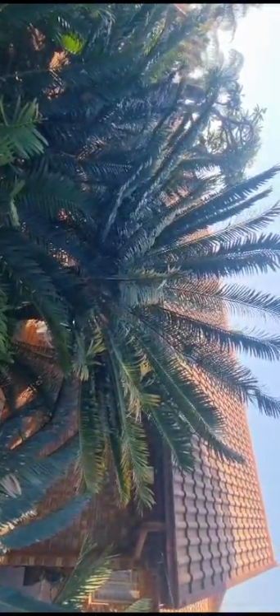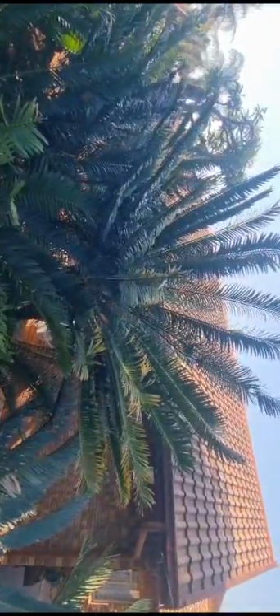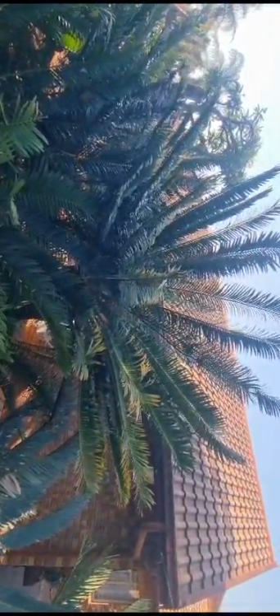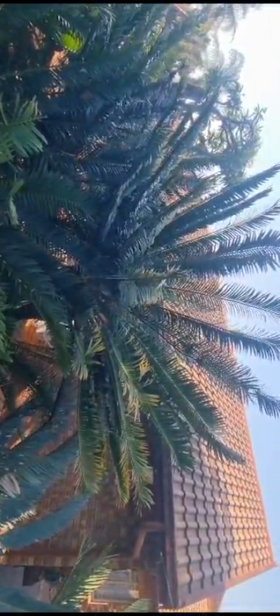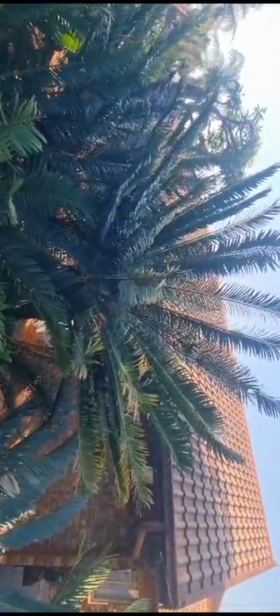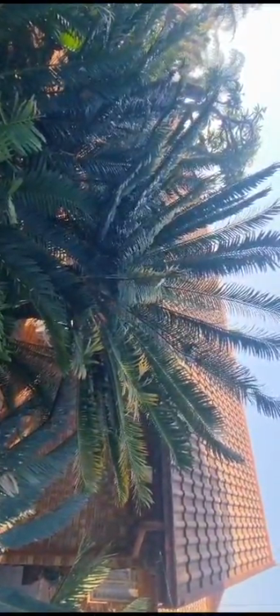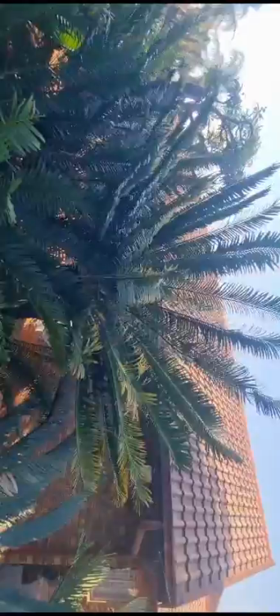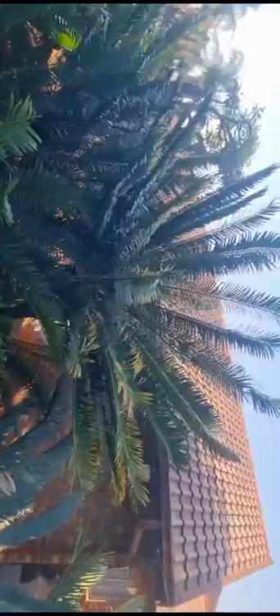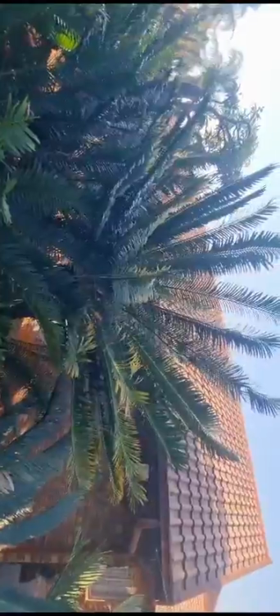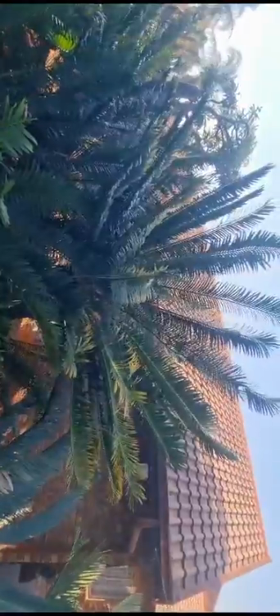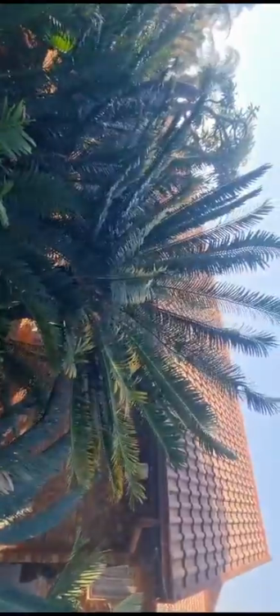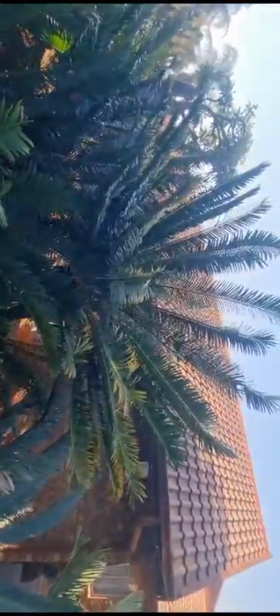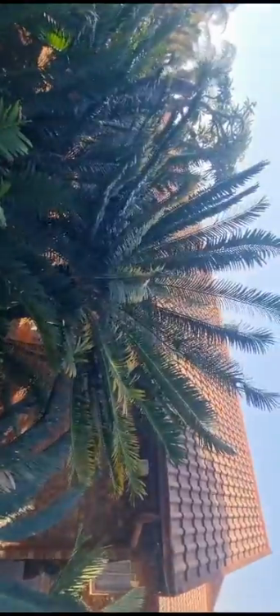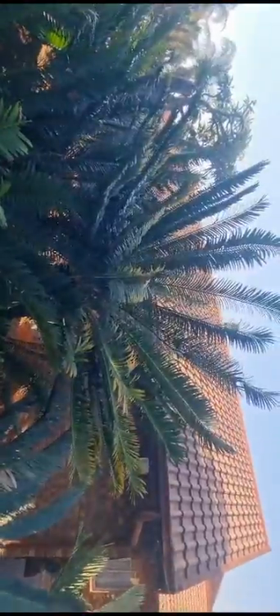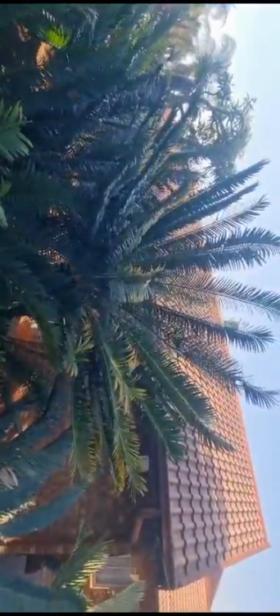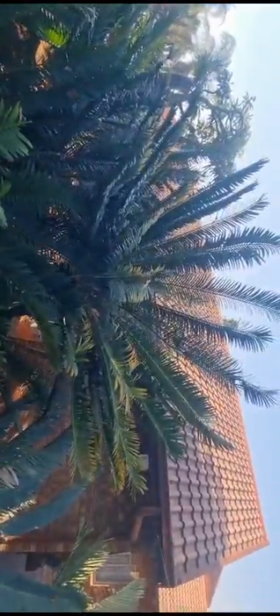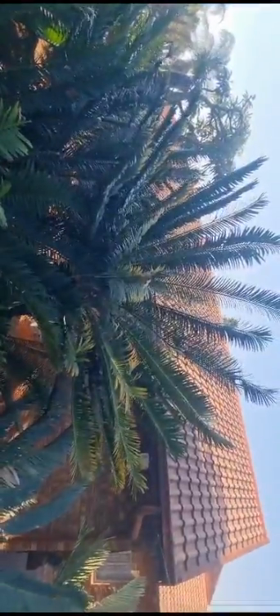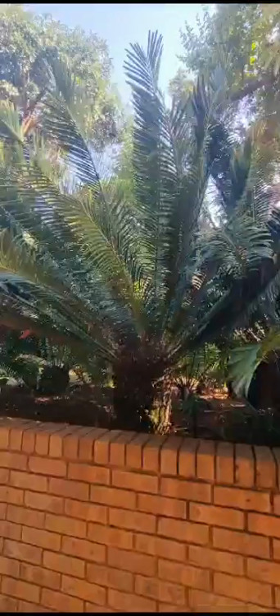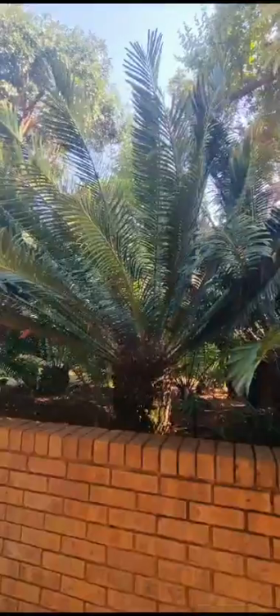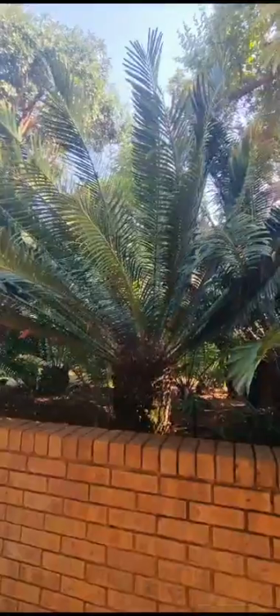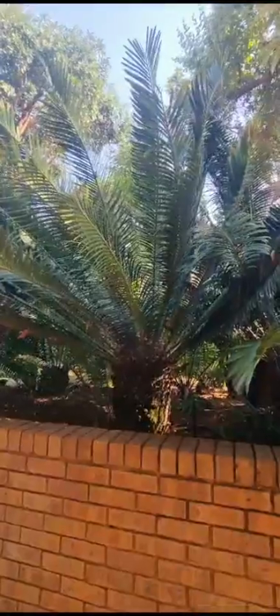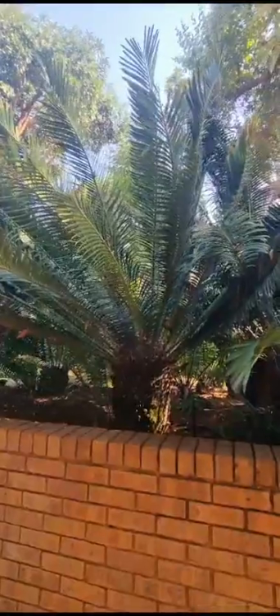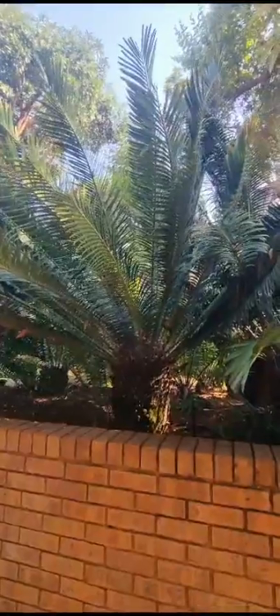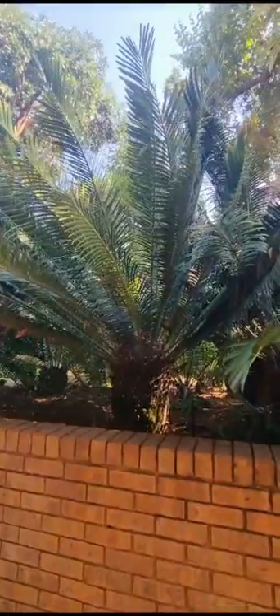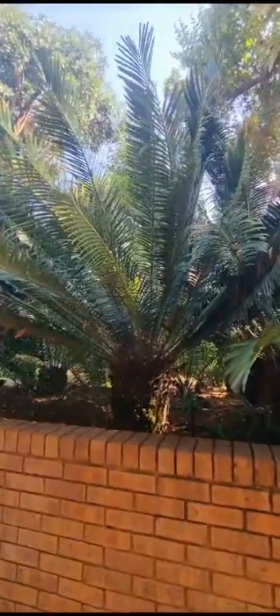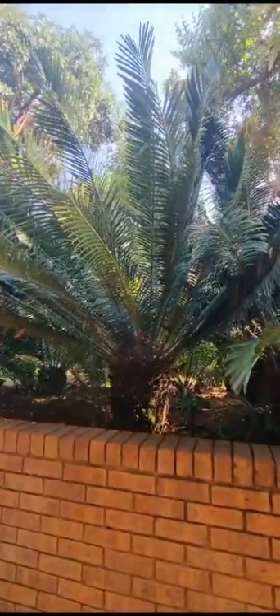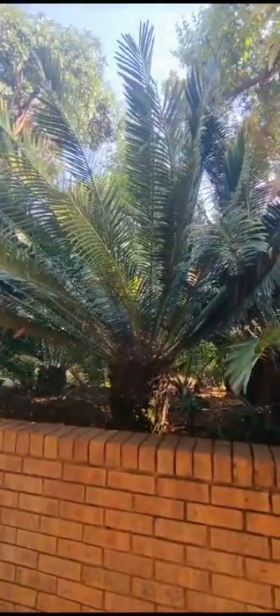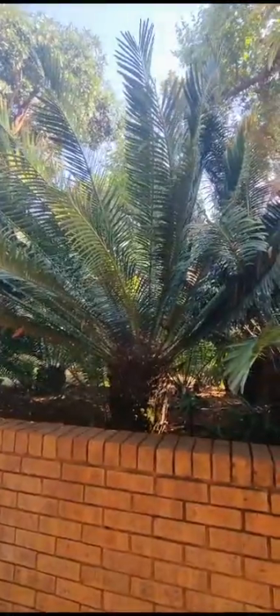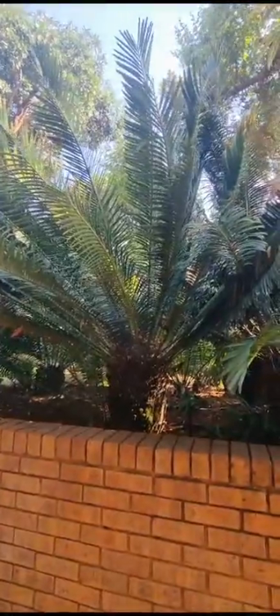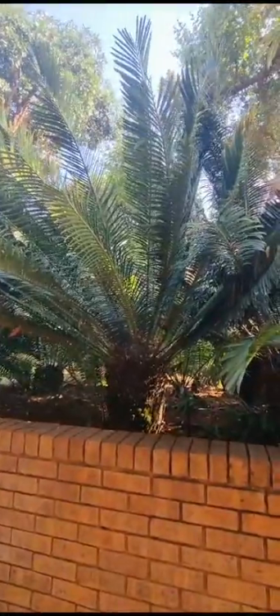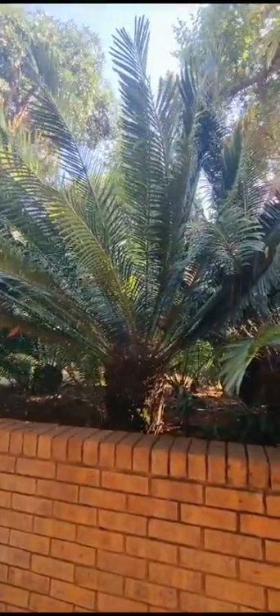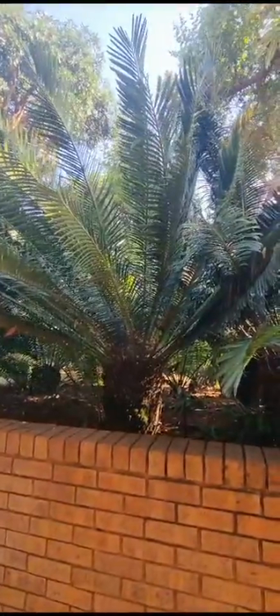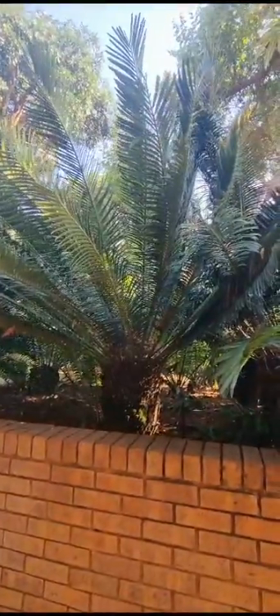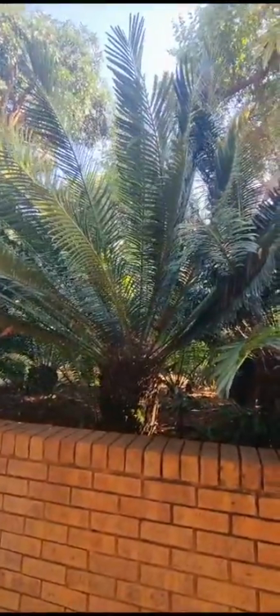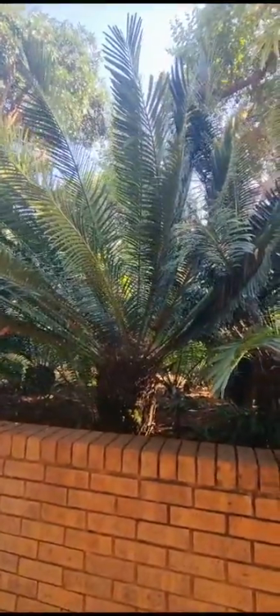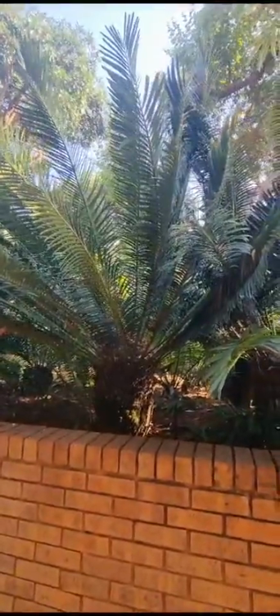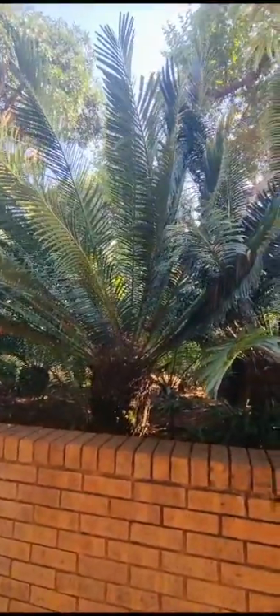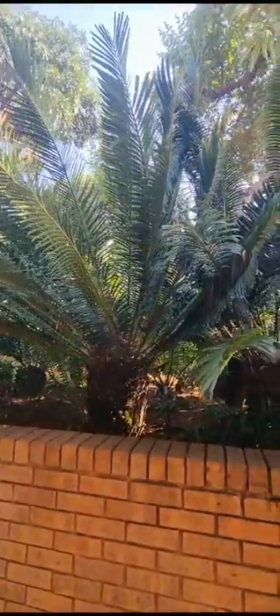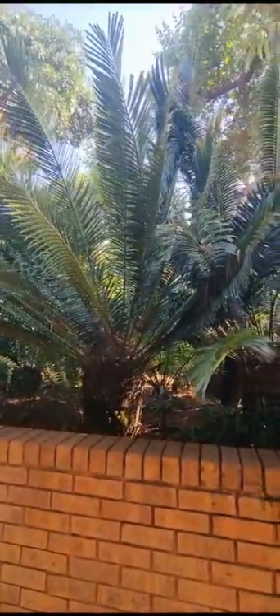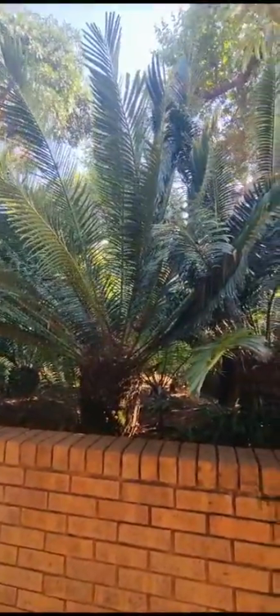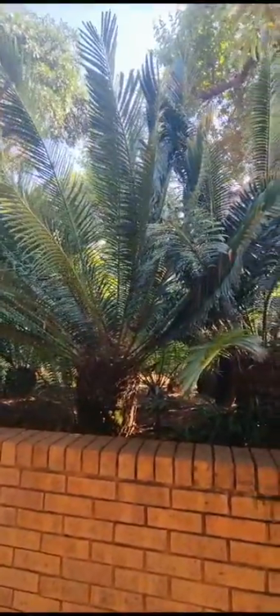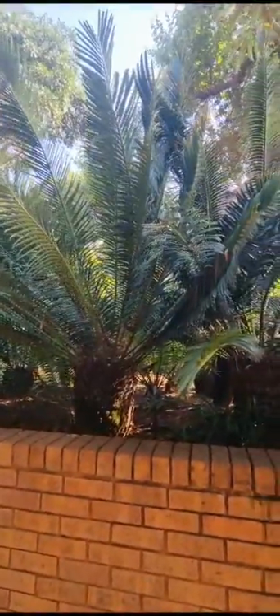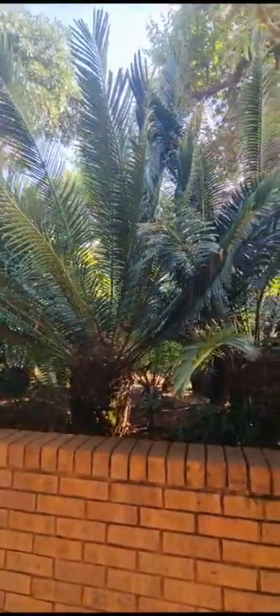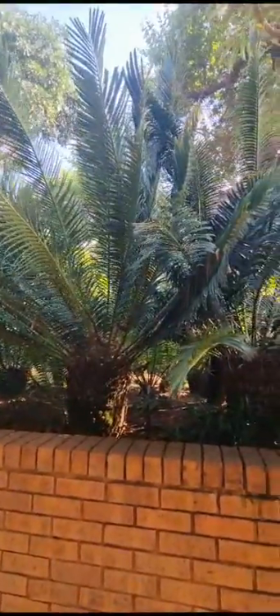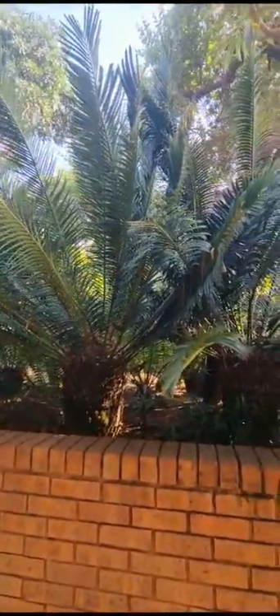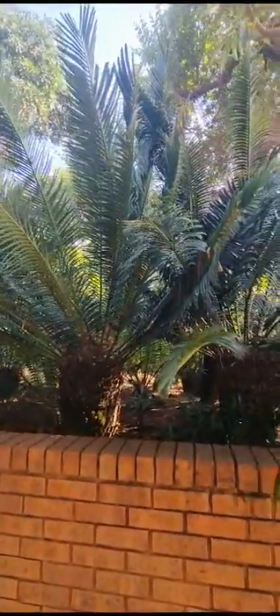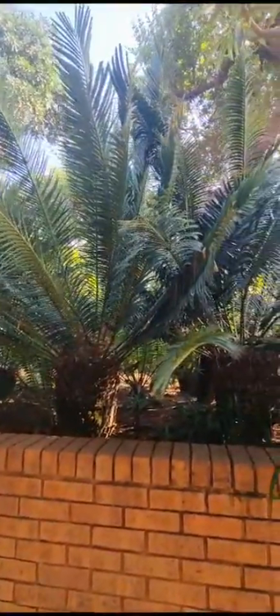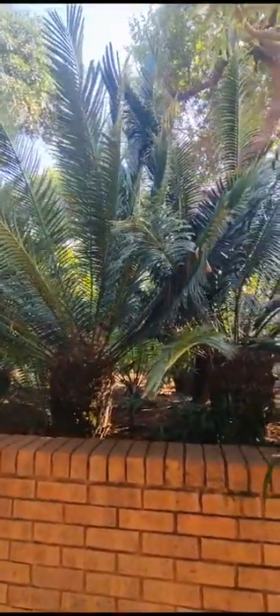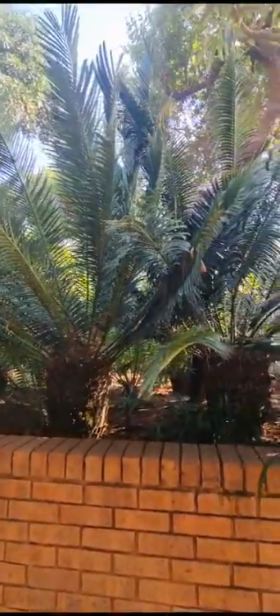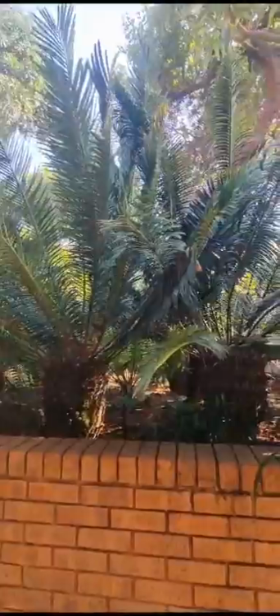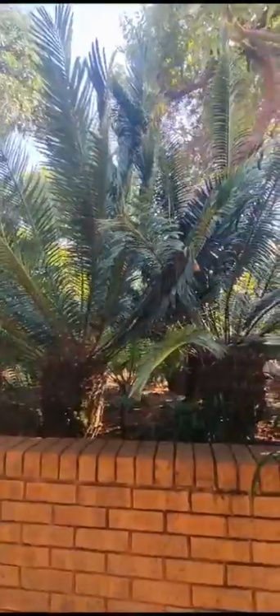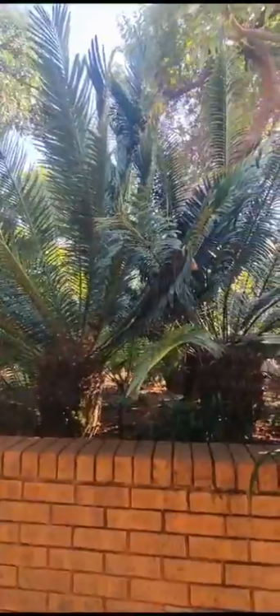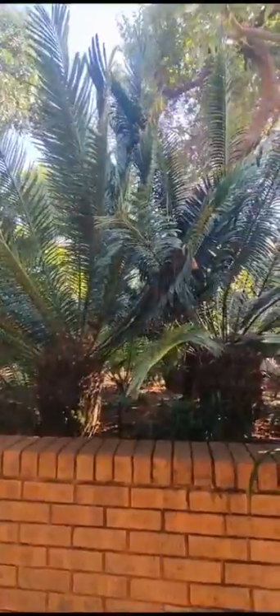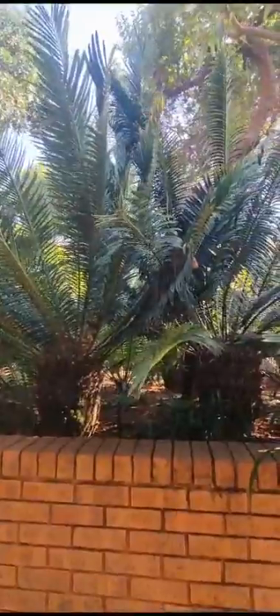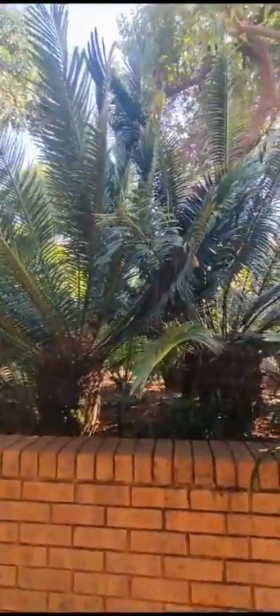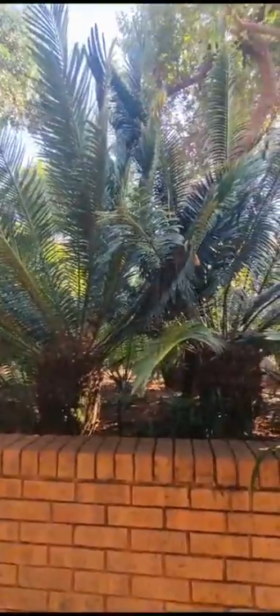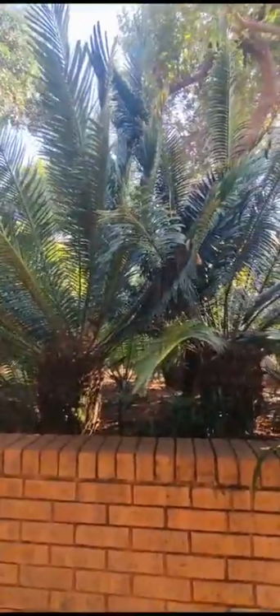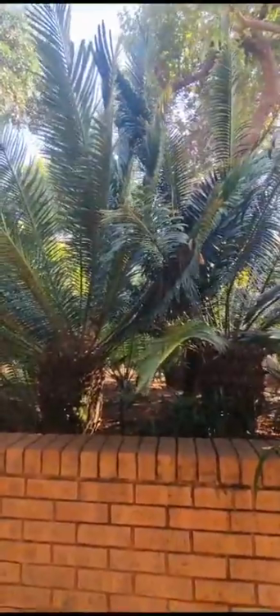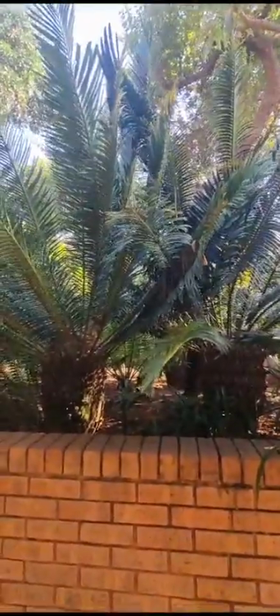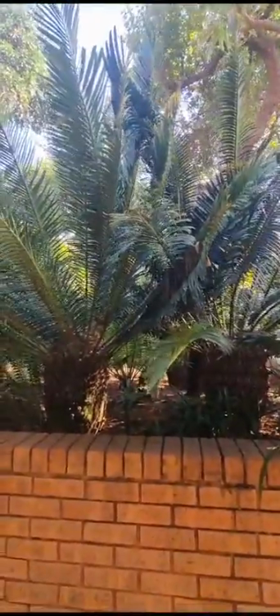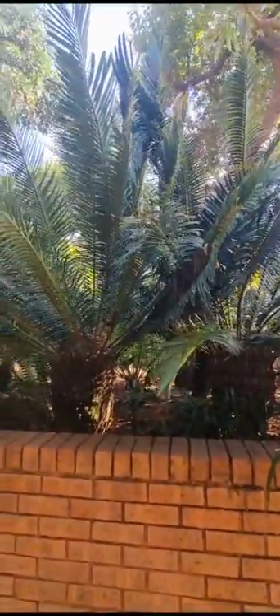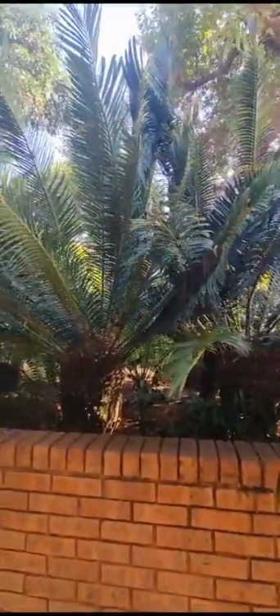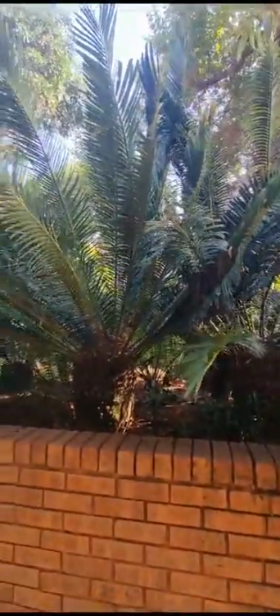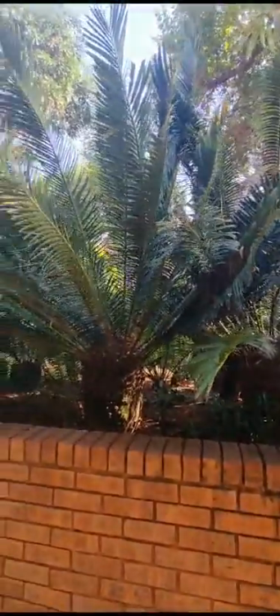Here we can see the overall silhouette of the cycad, and another specimen showing the silhouette of the Encephalartos.